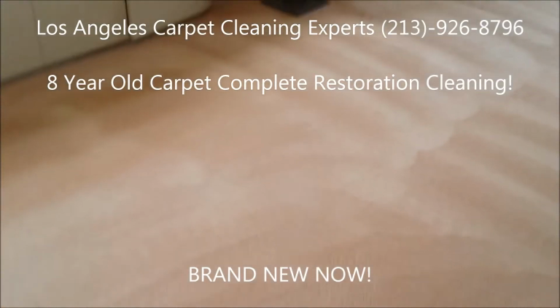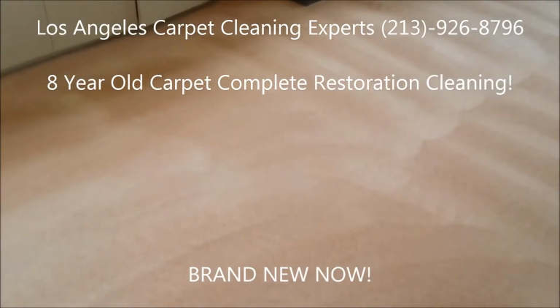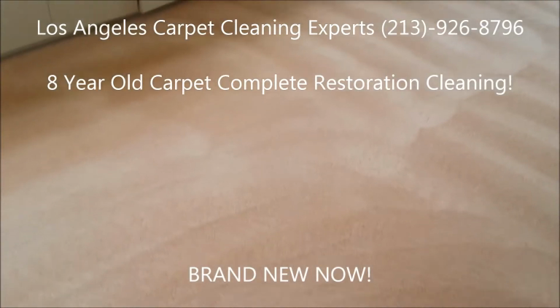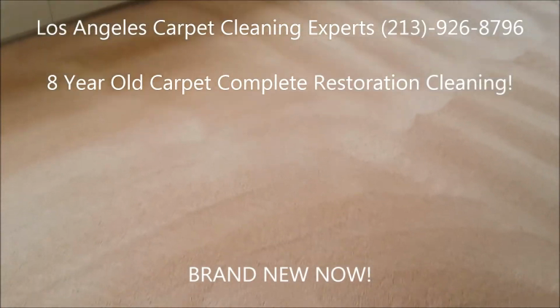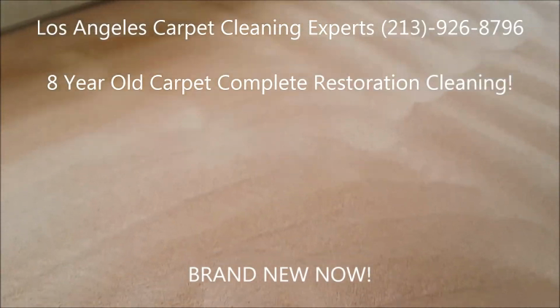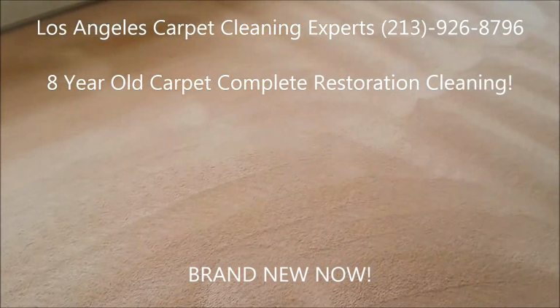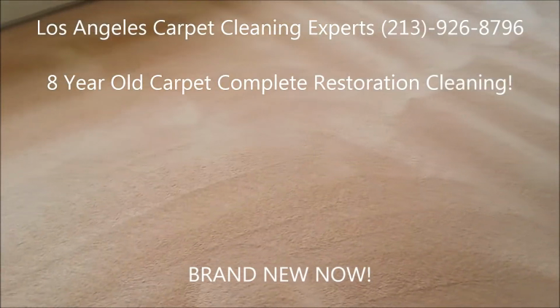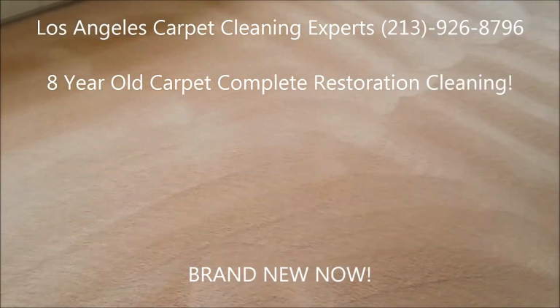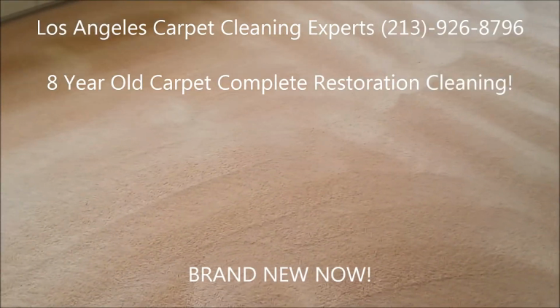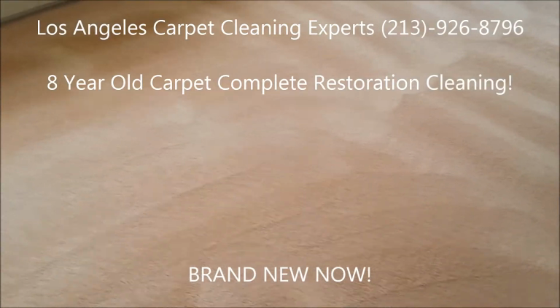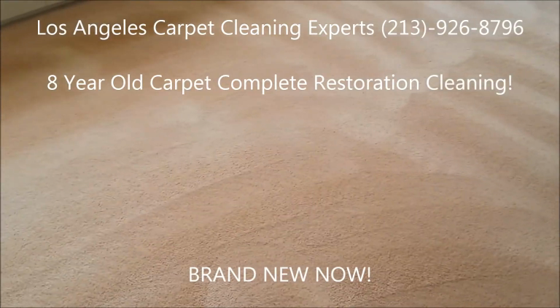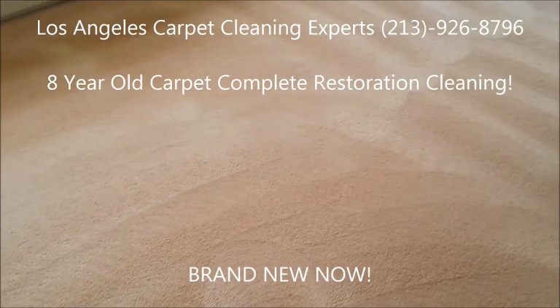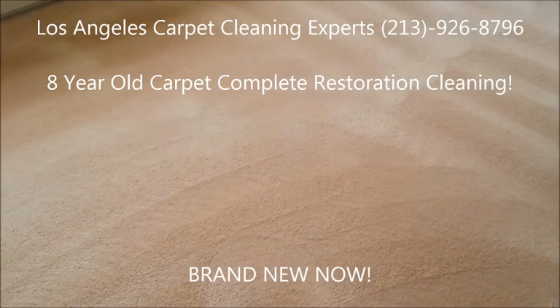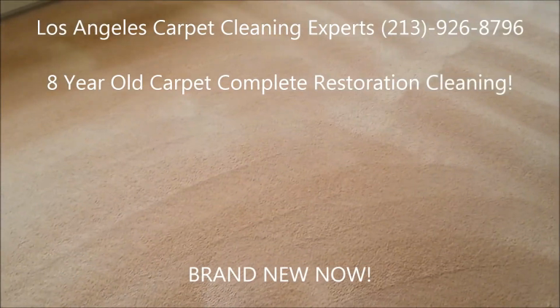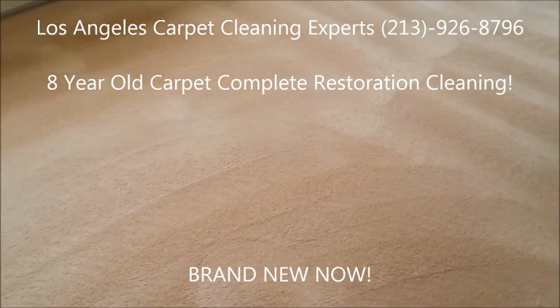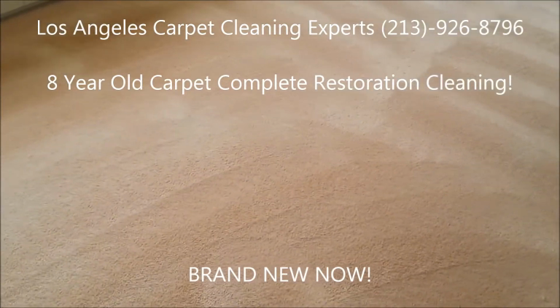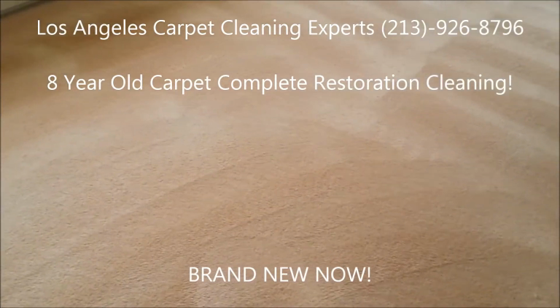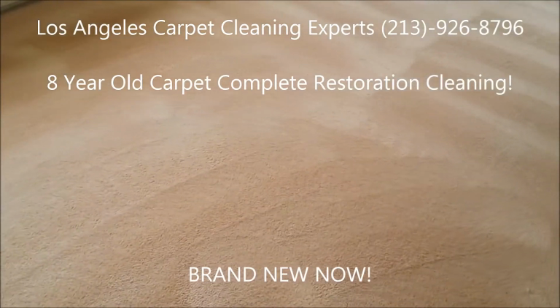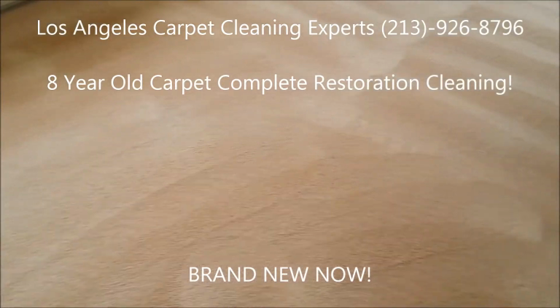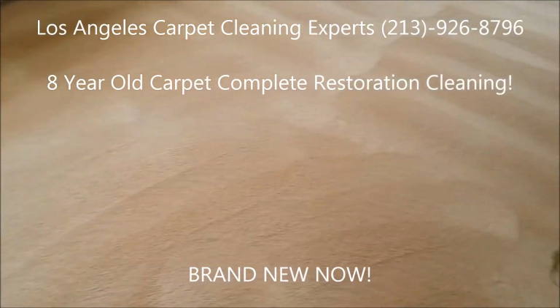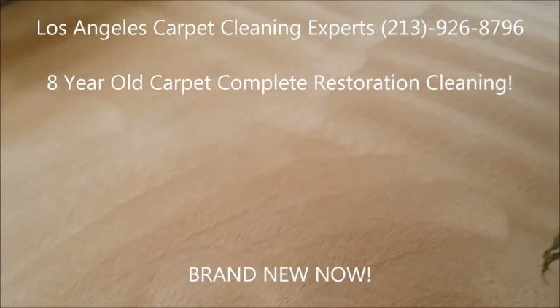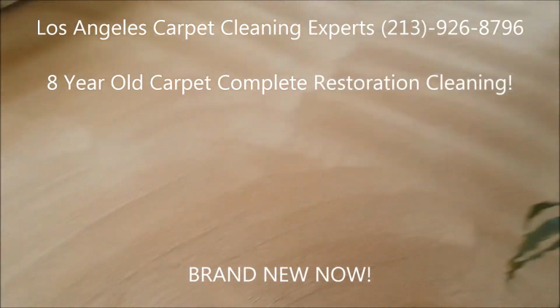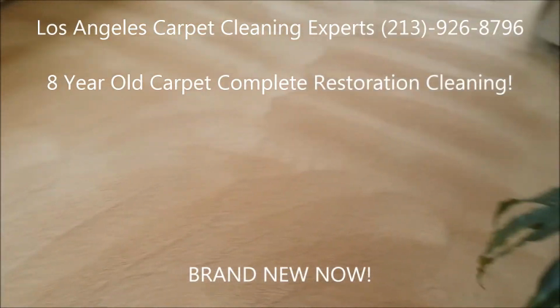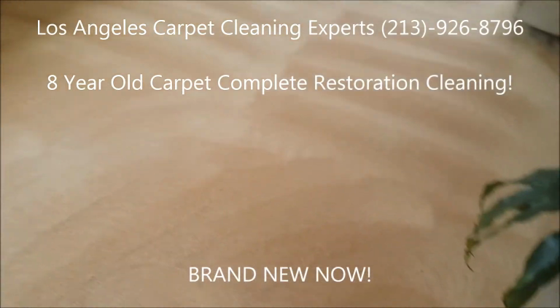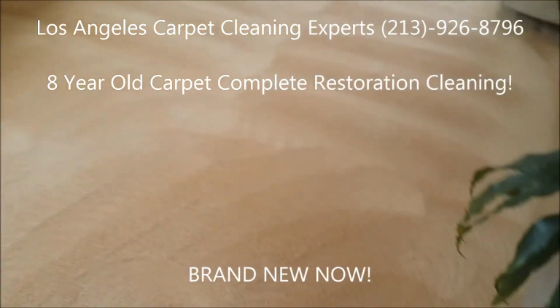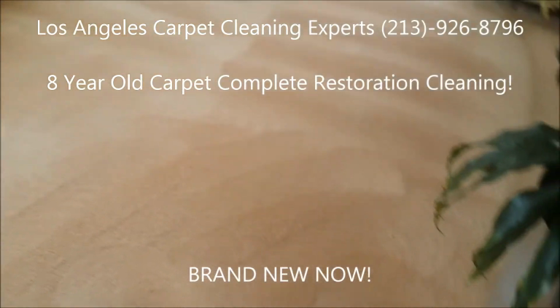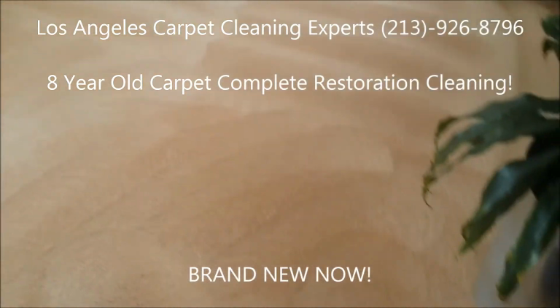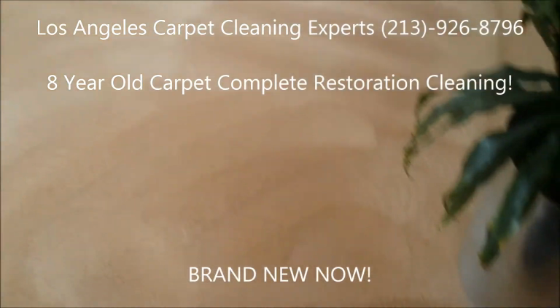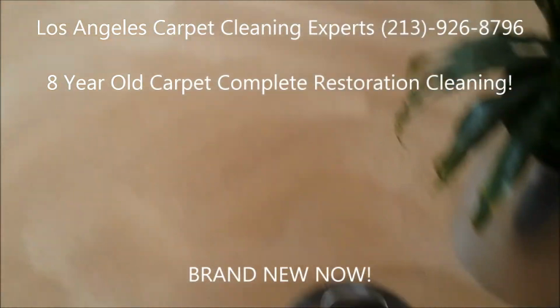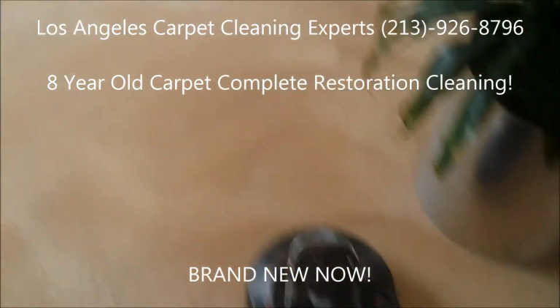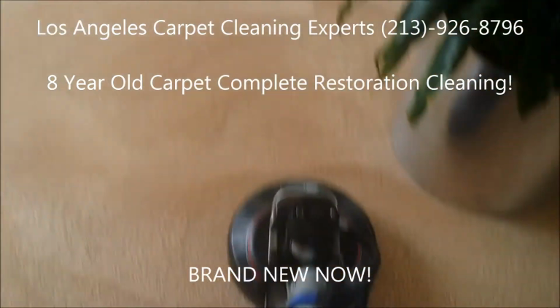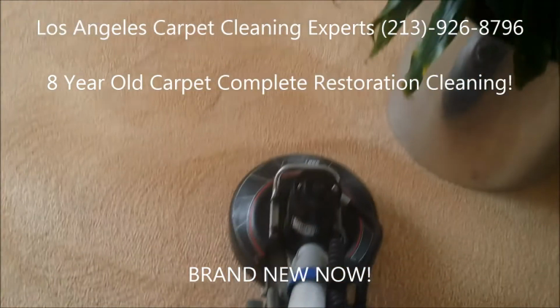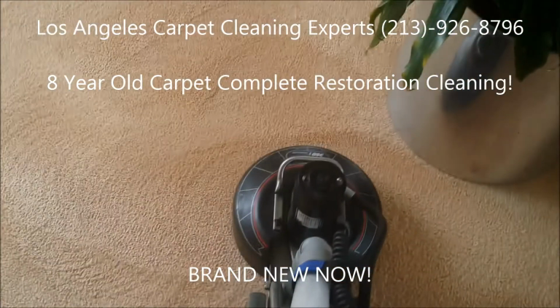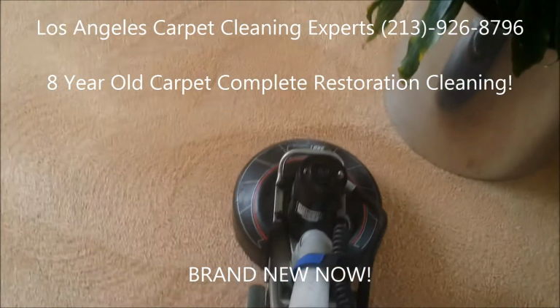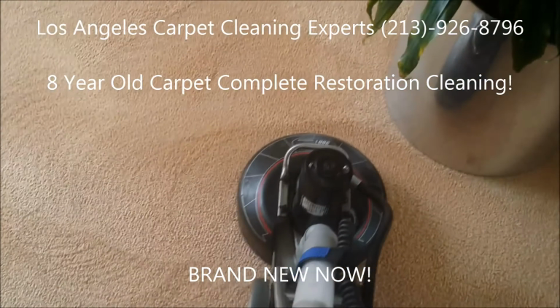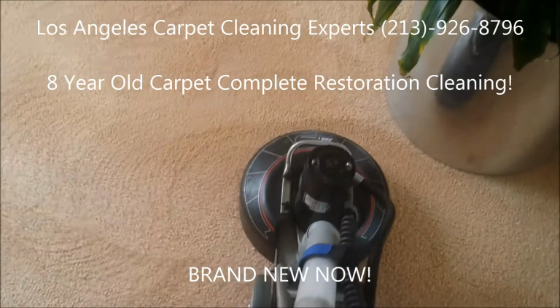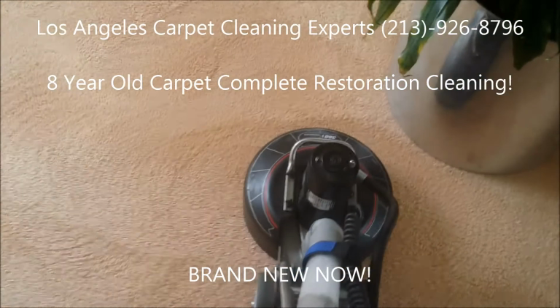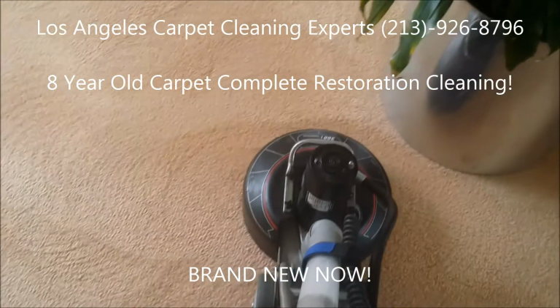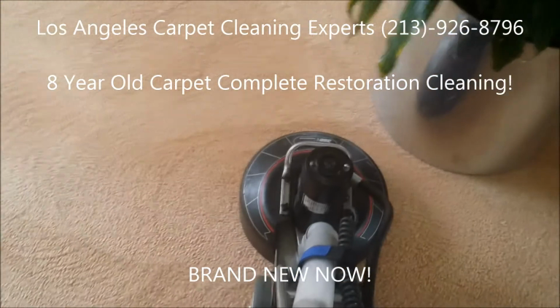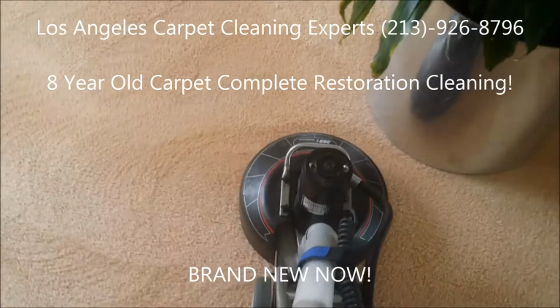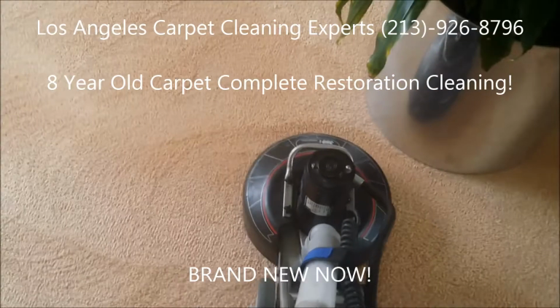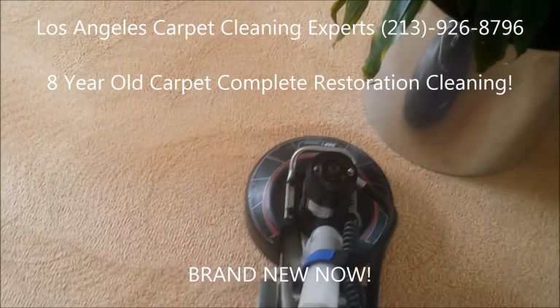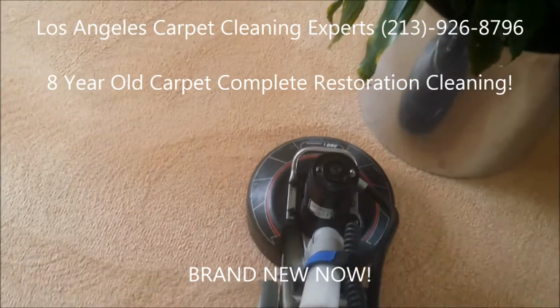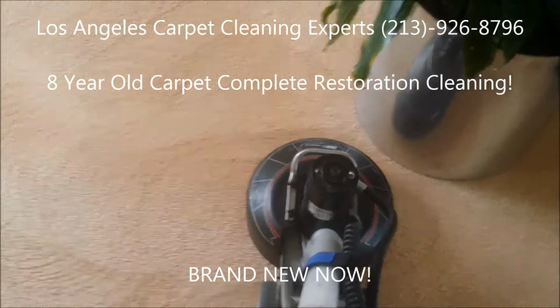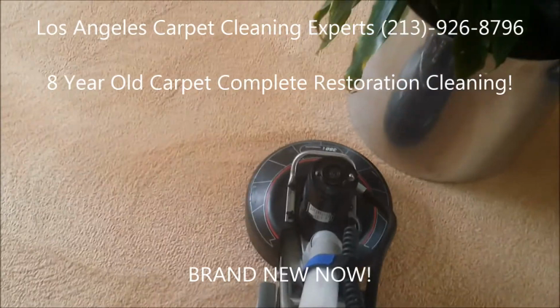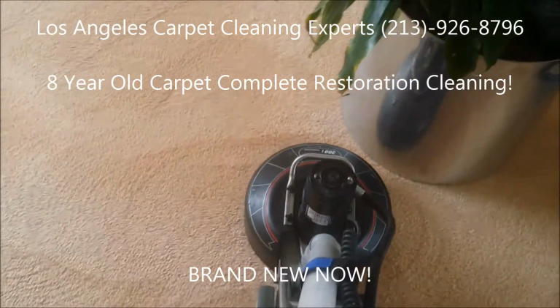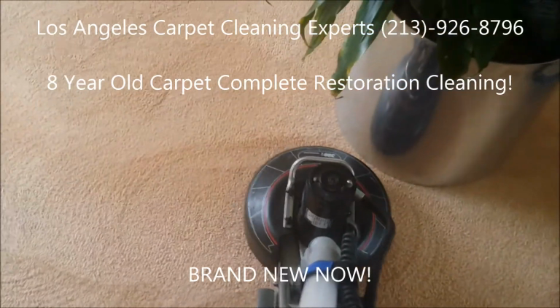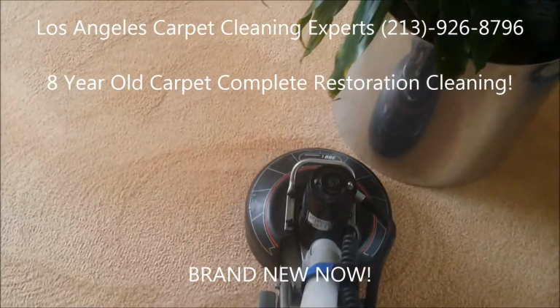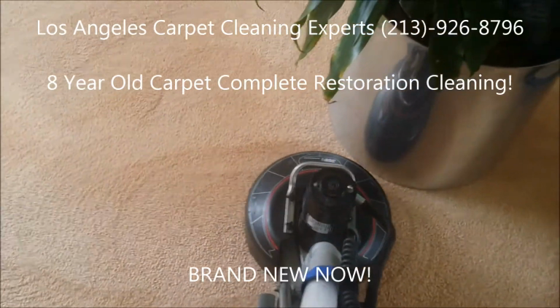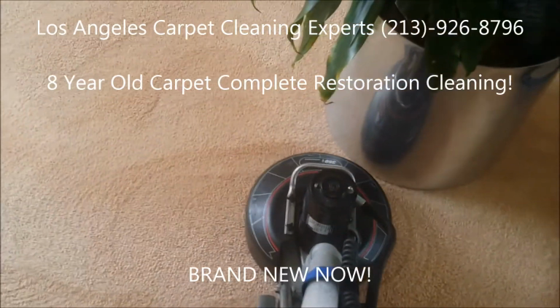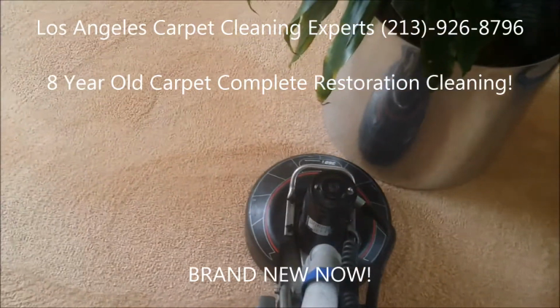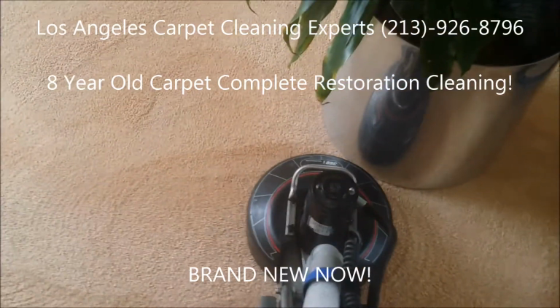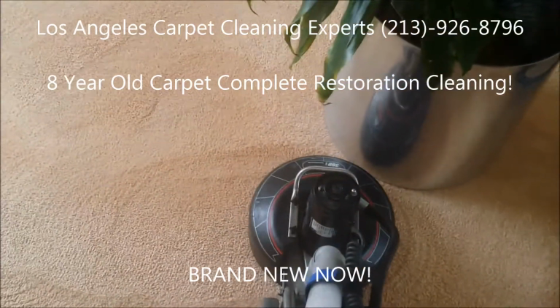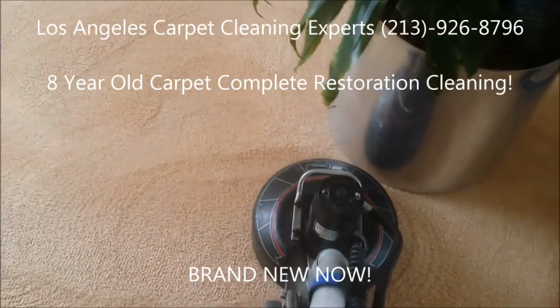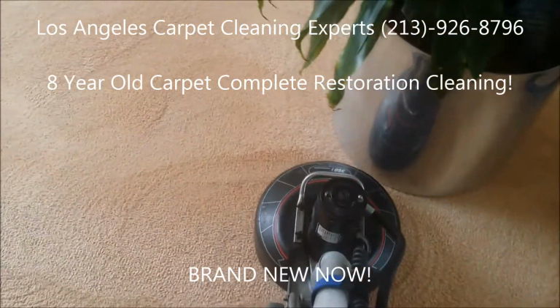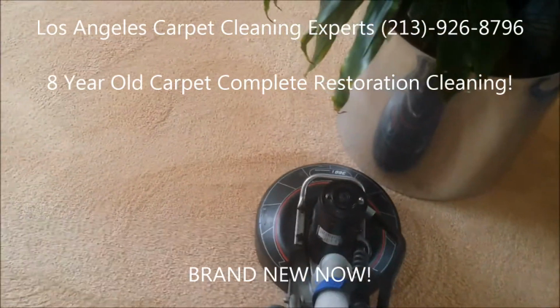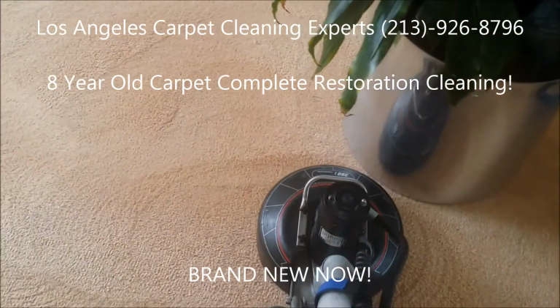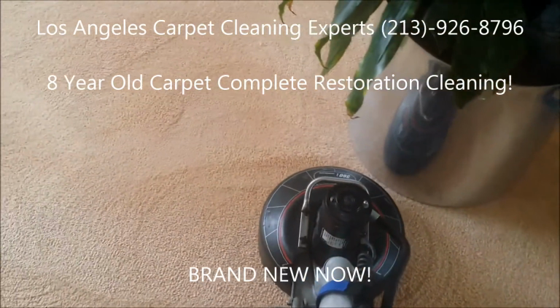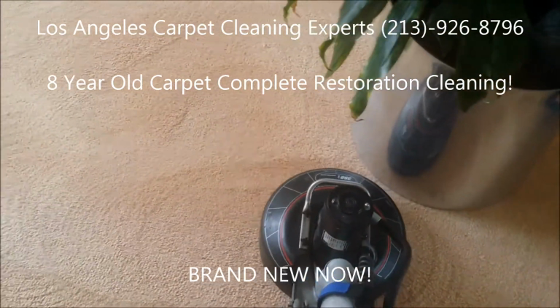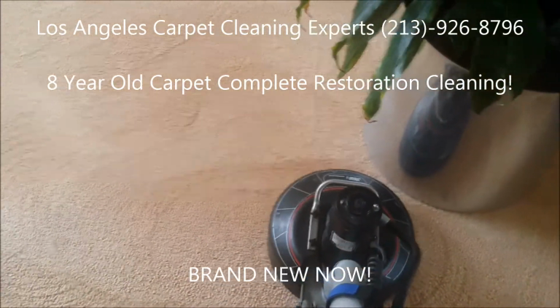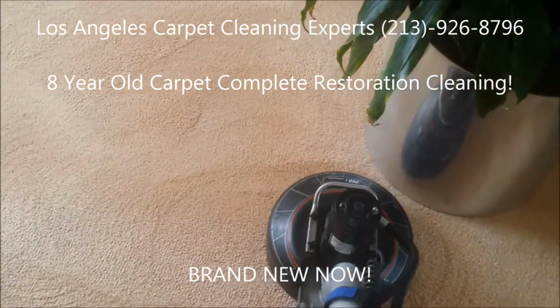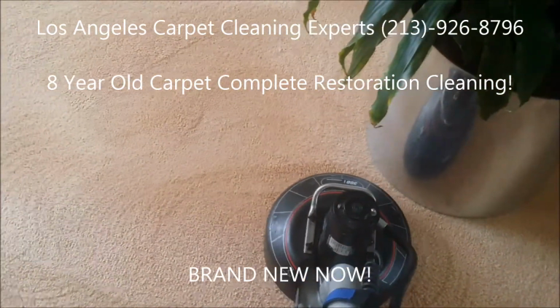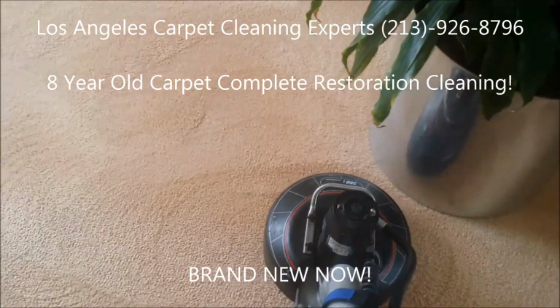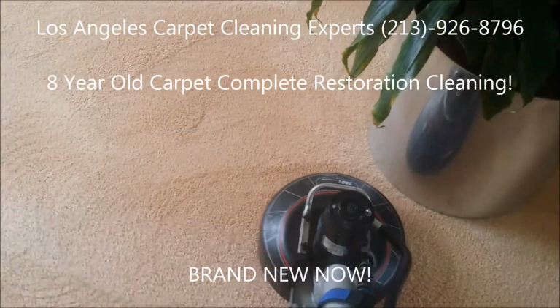This was about an 8-year-old carpet that we did a full restoration cleaning. Give me a call for all your carpet and upholstery cleaning needs. Thank you.